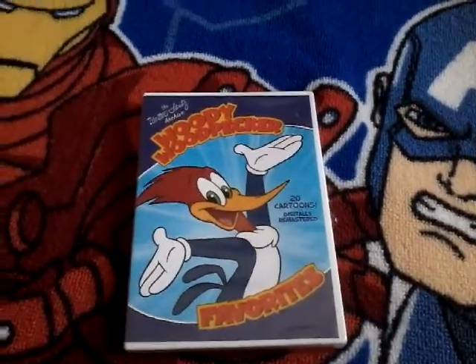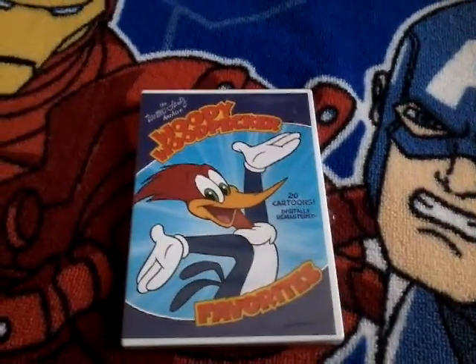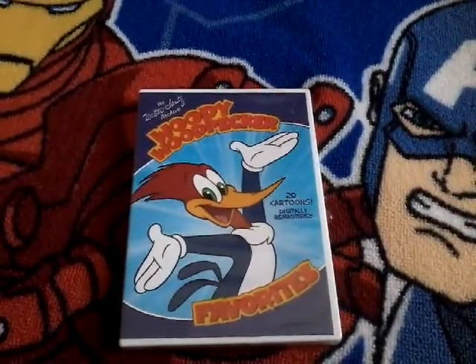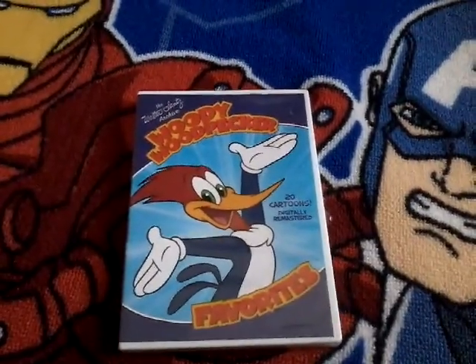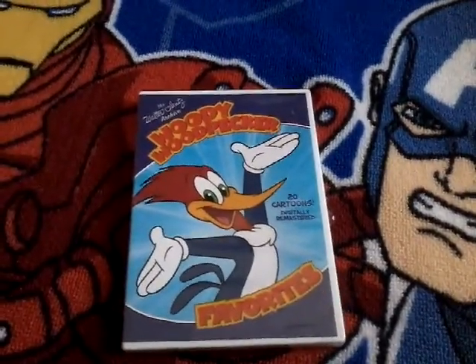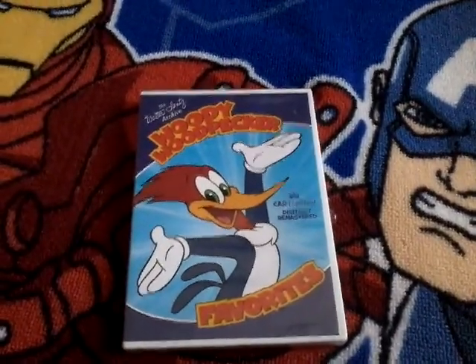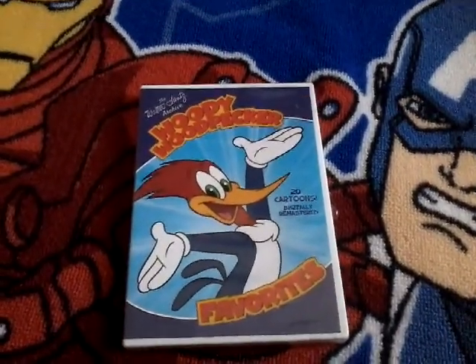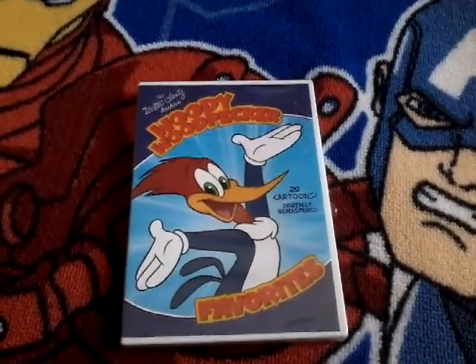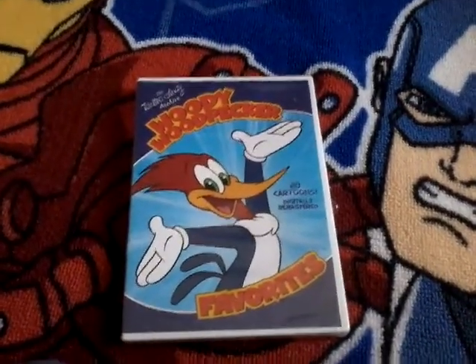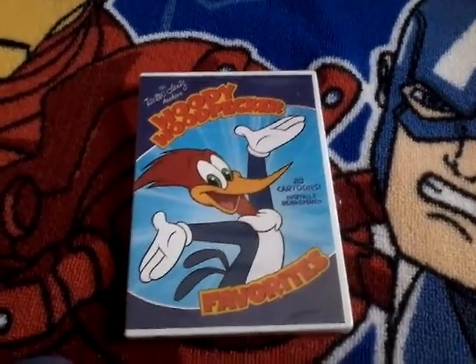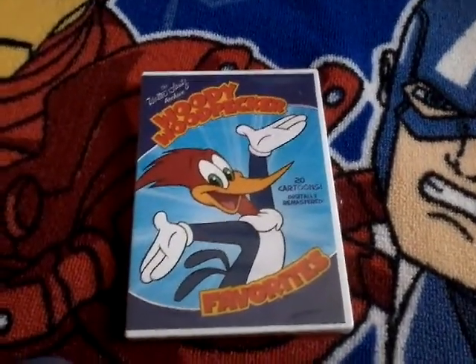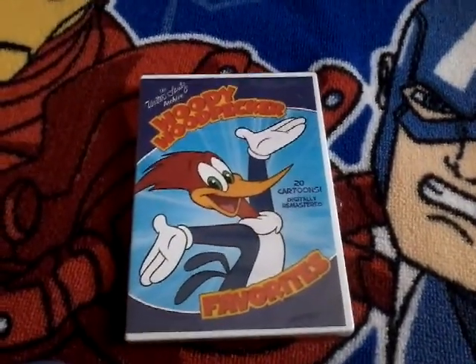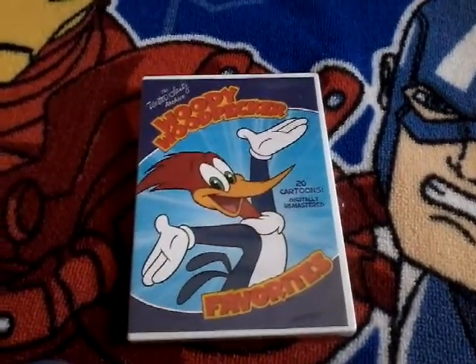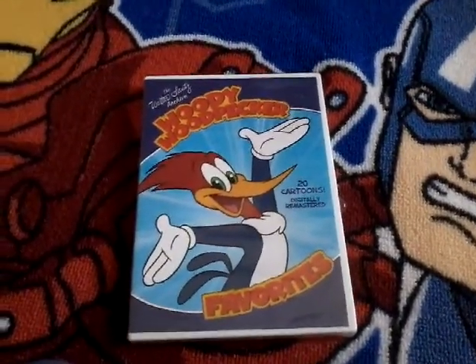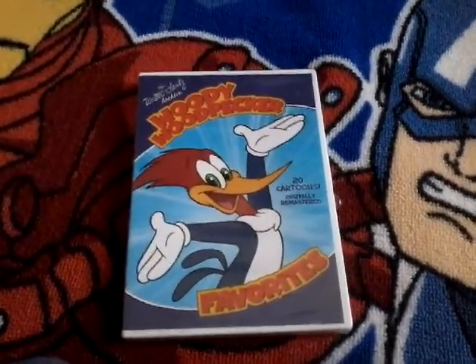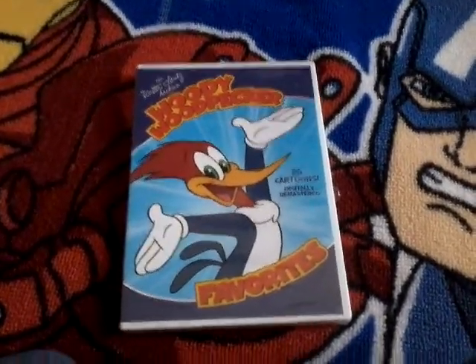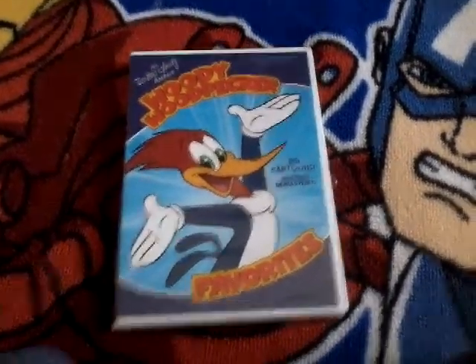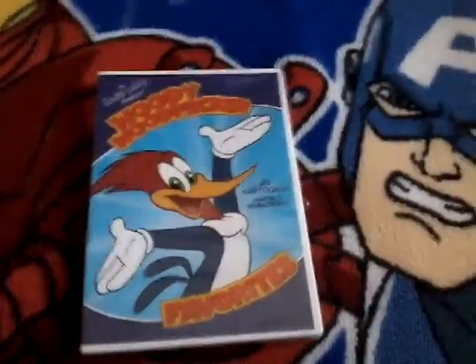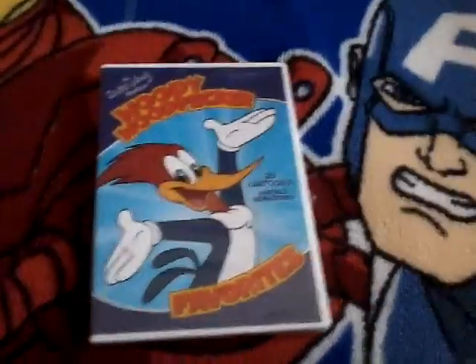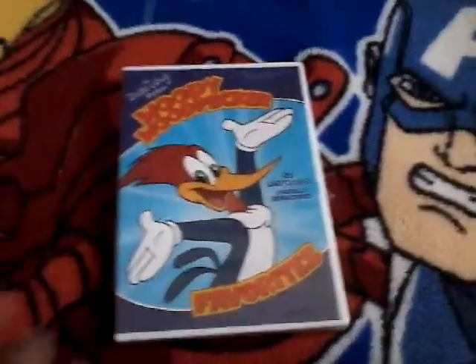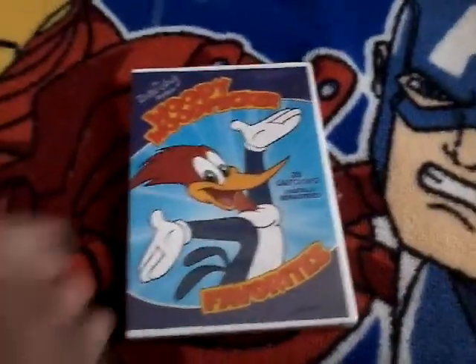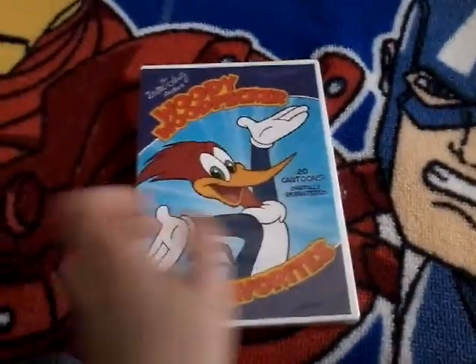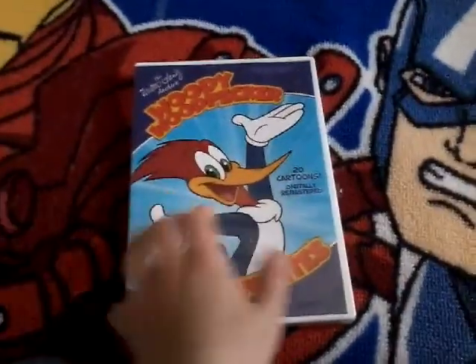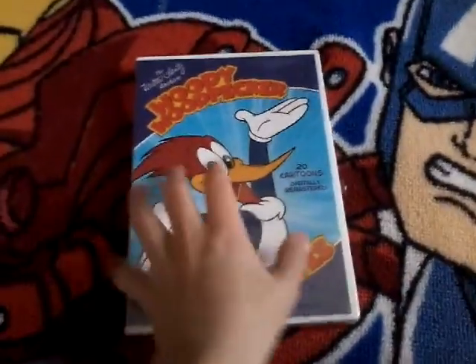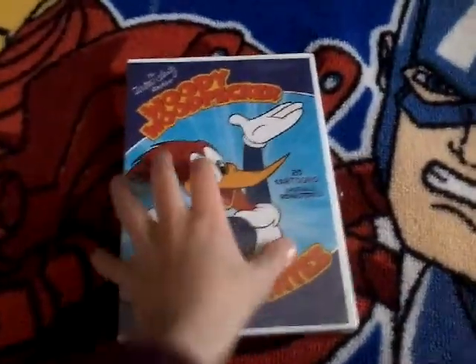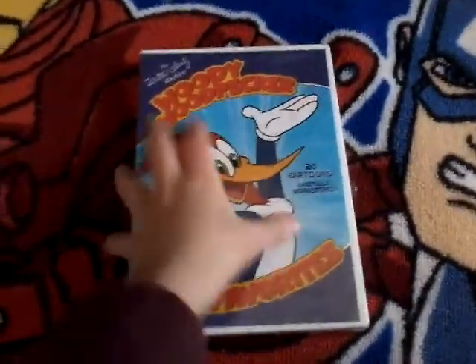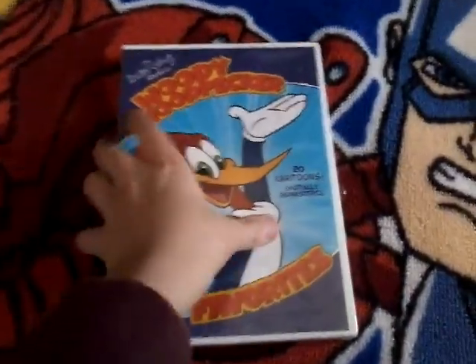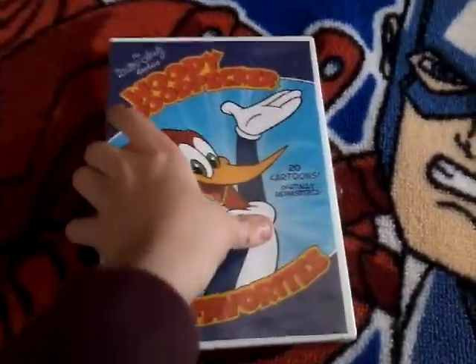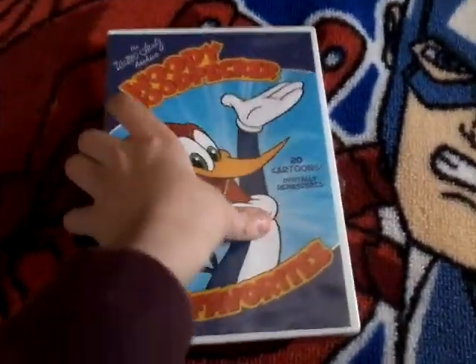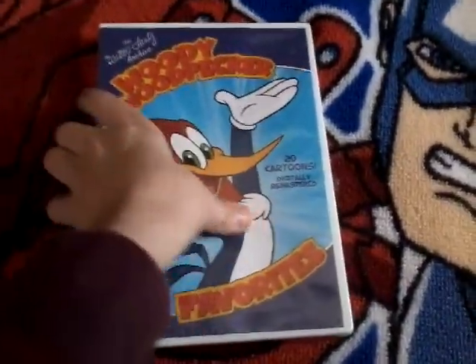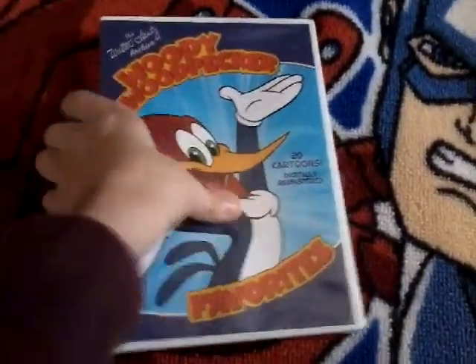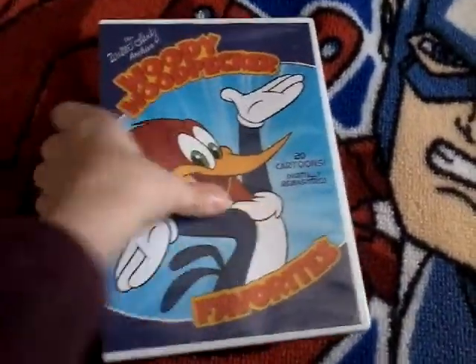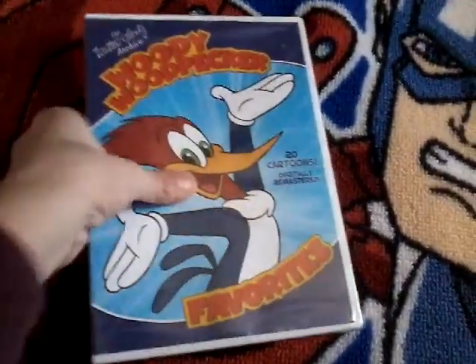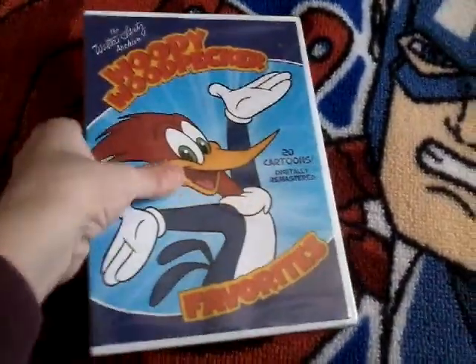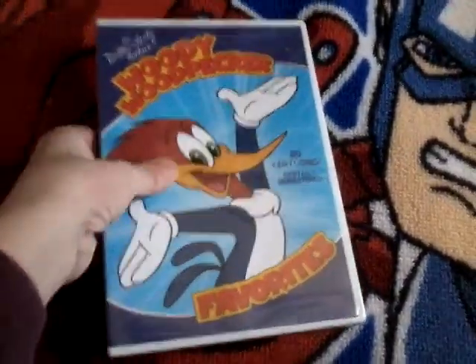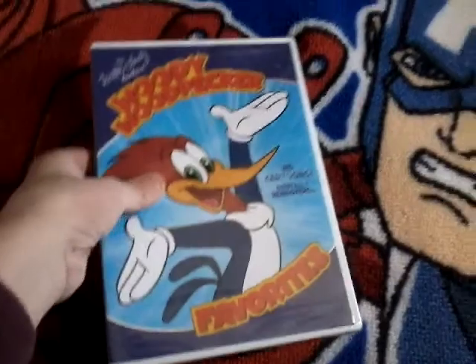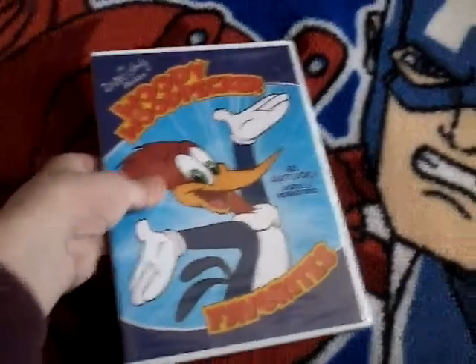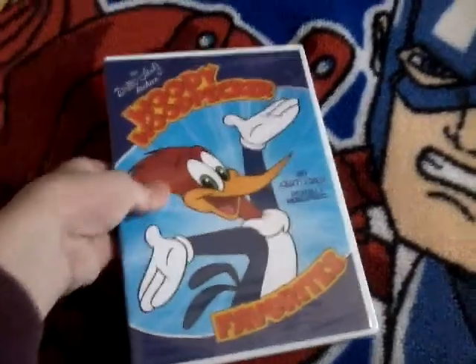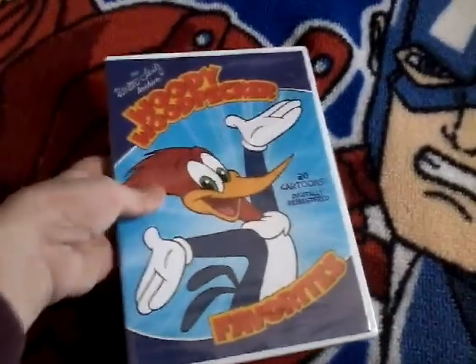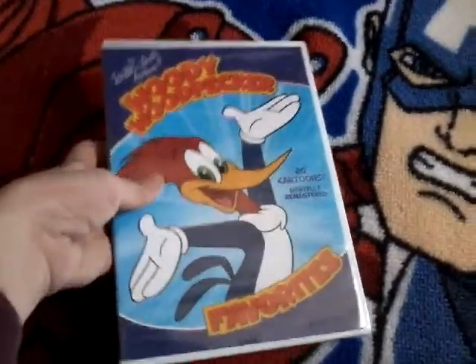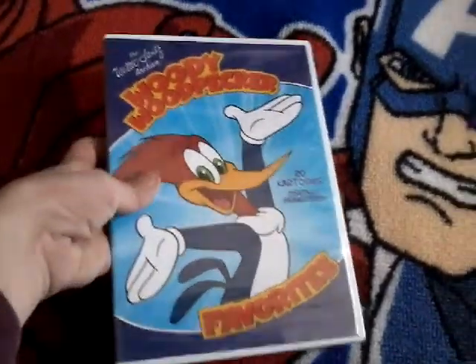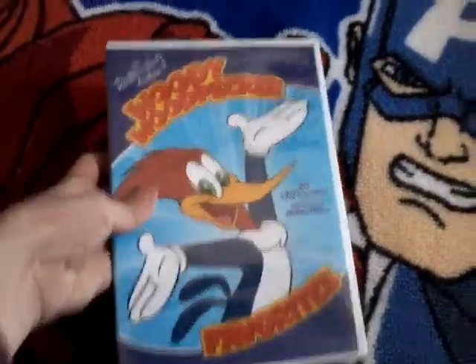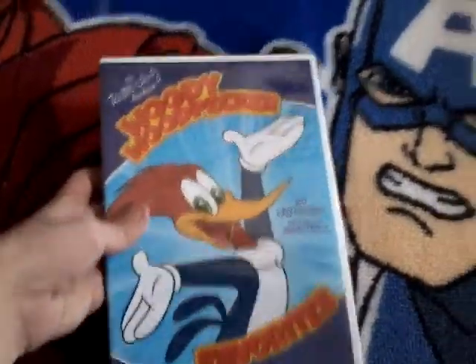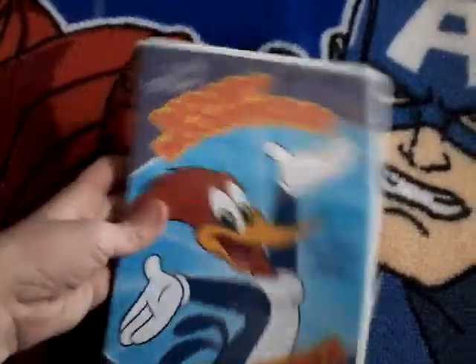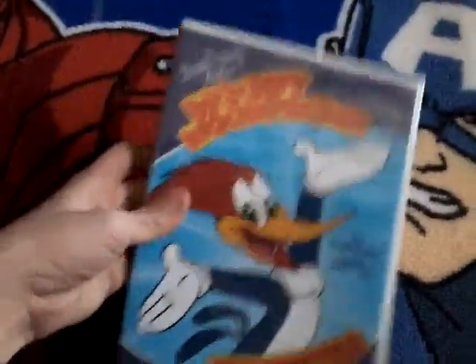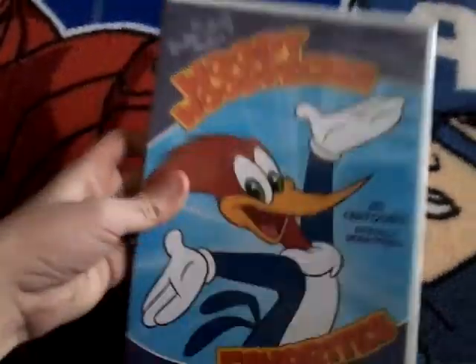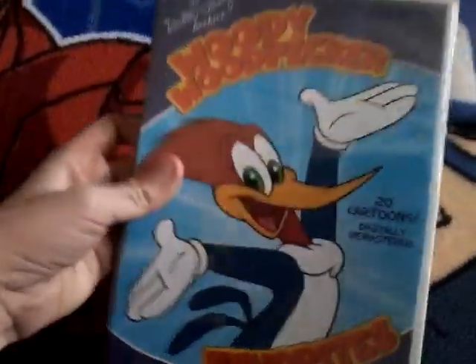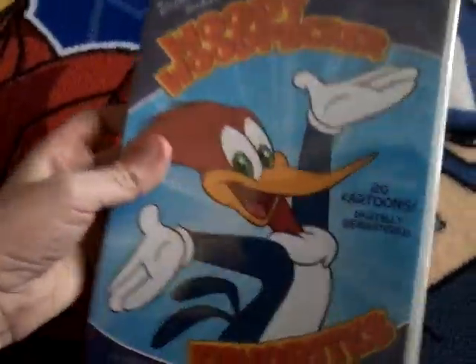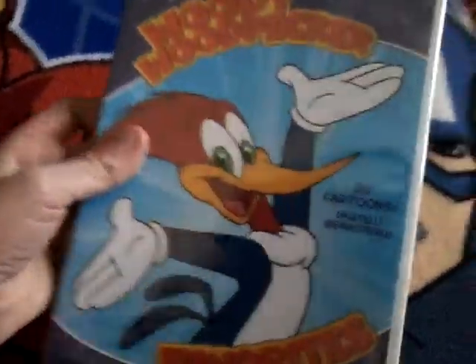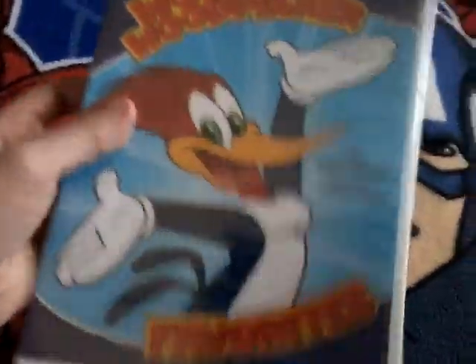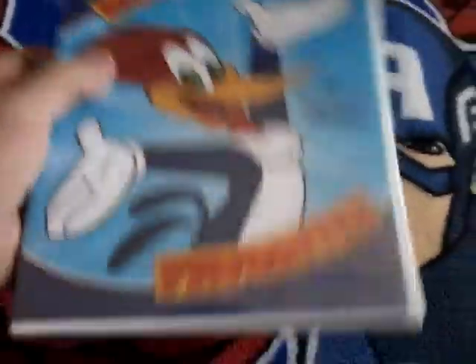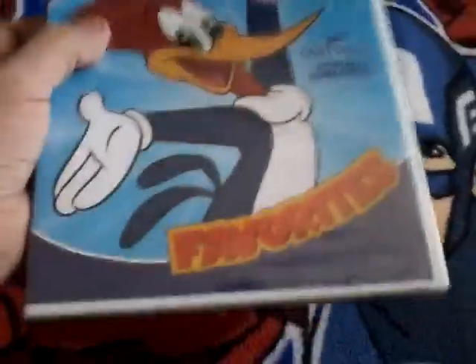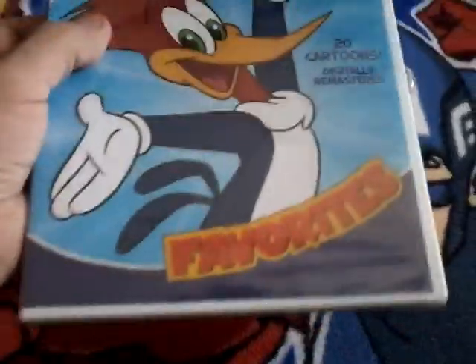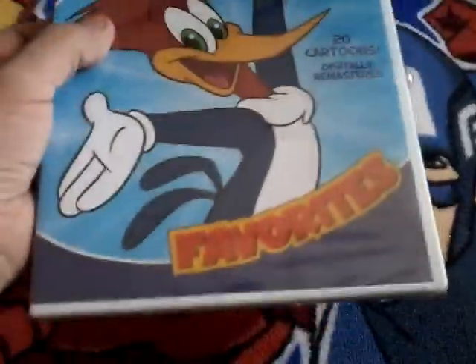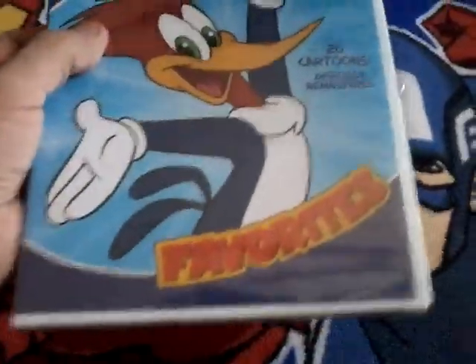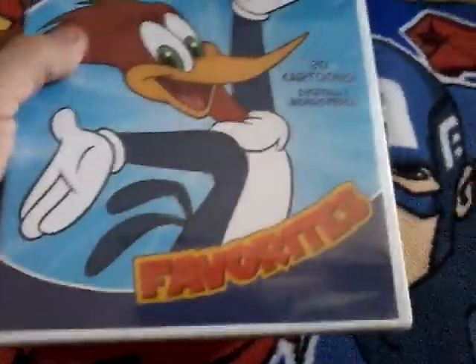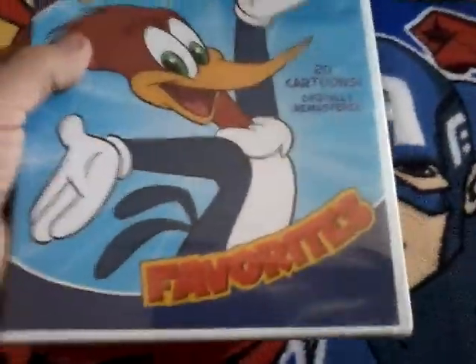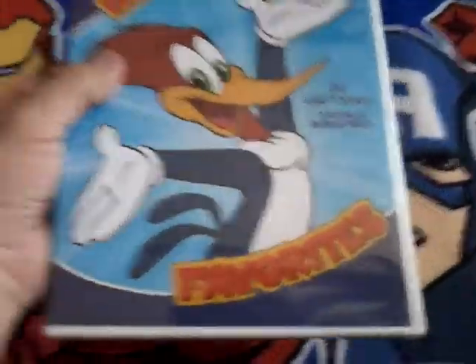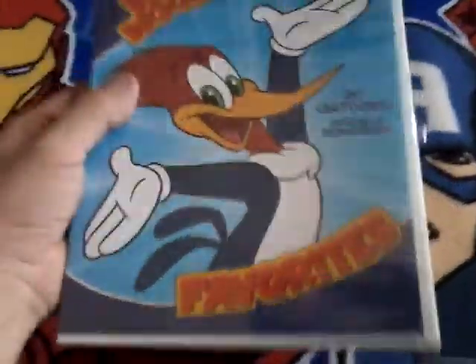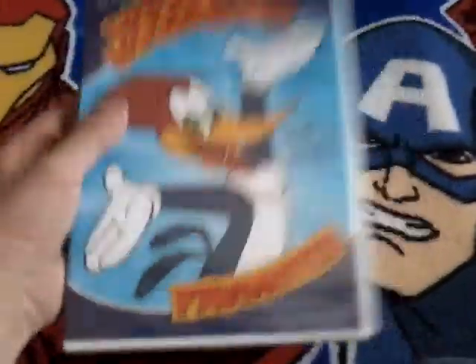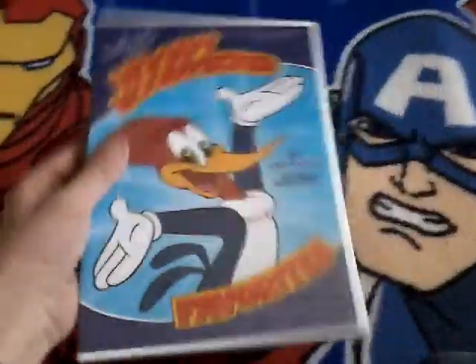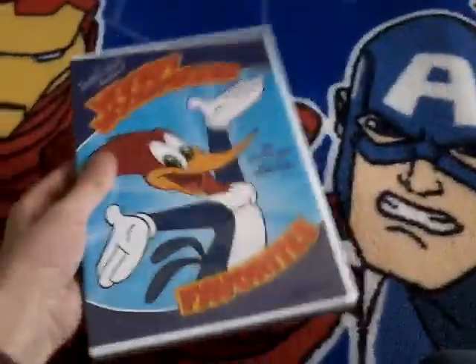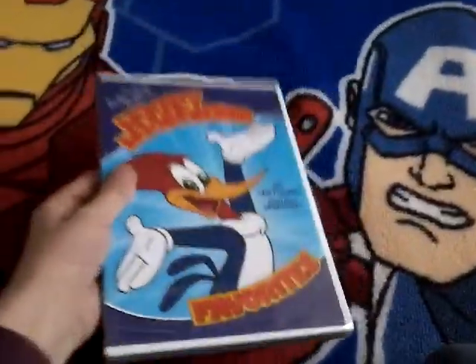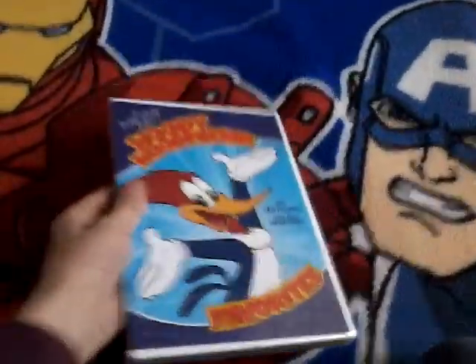Hey everyone, today I'm going to be doing a short unboxing reel on Woody Woodpecker Favorites.